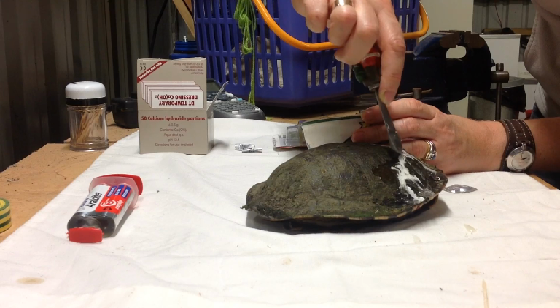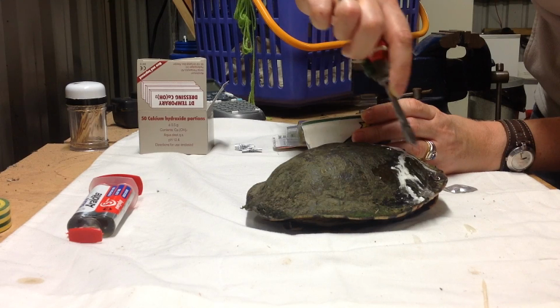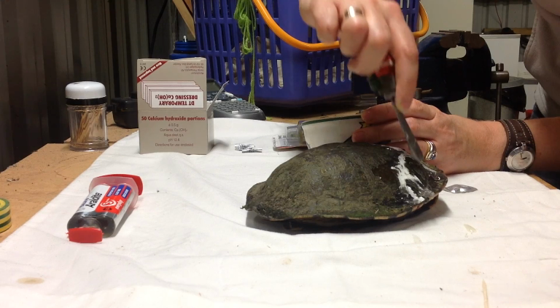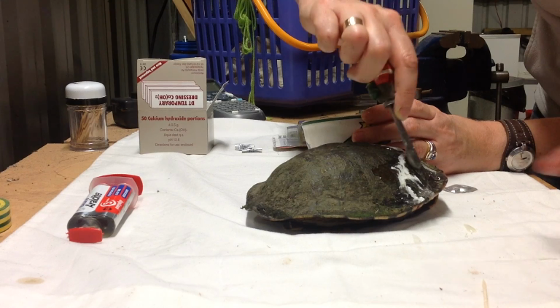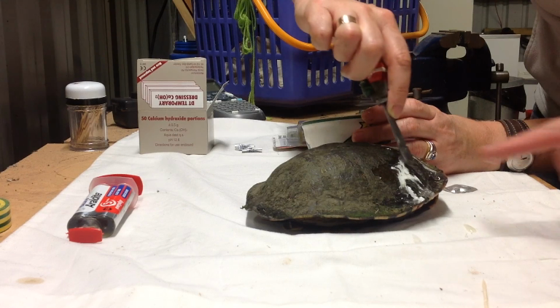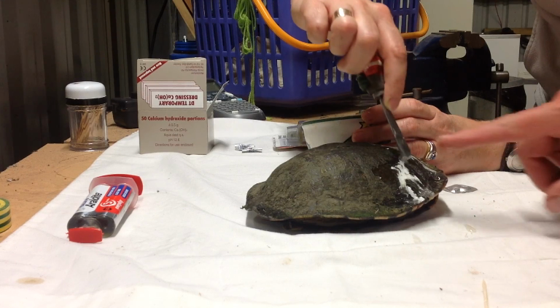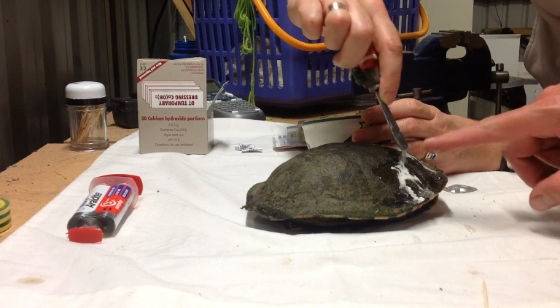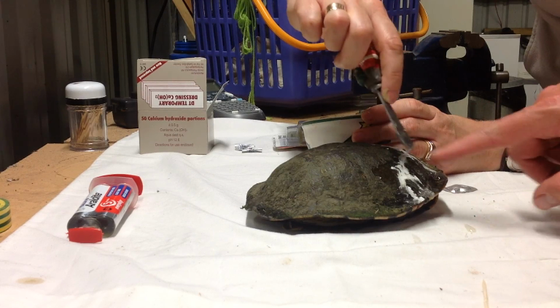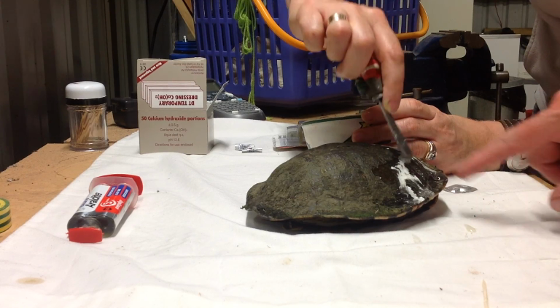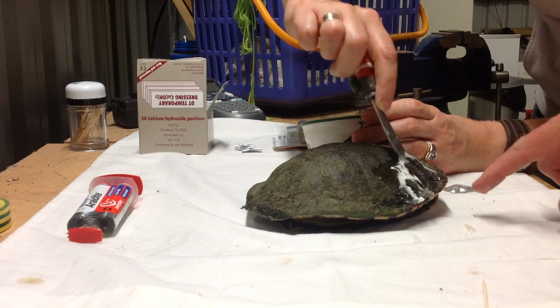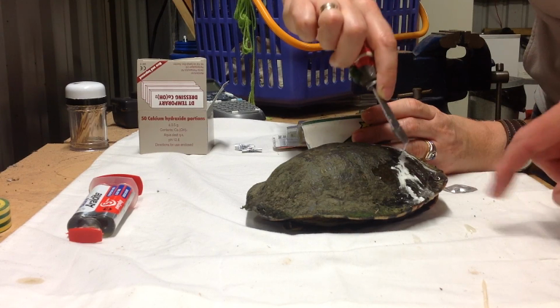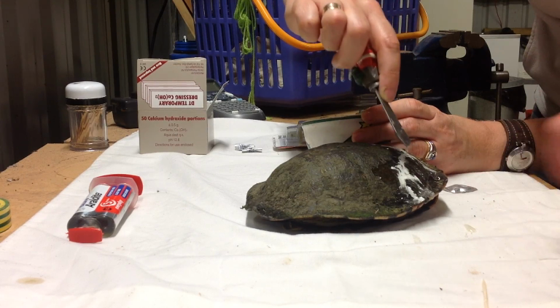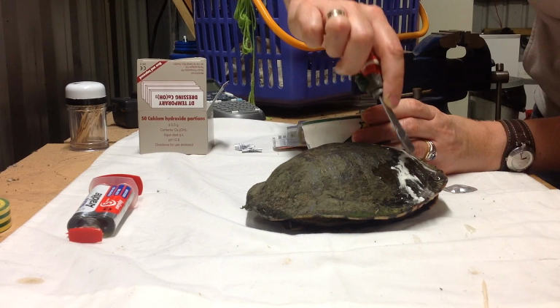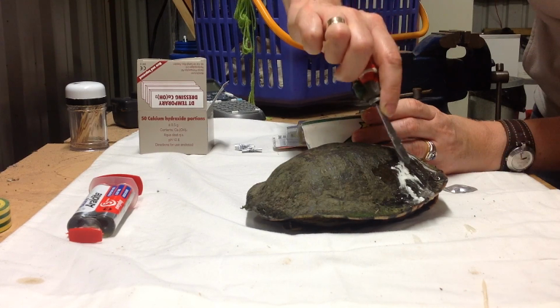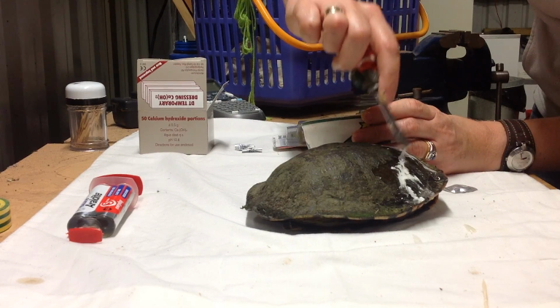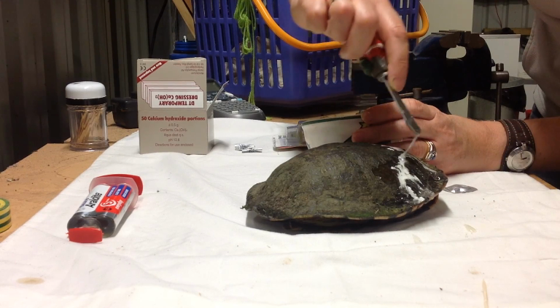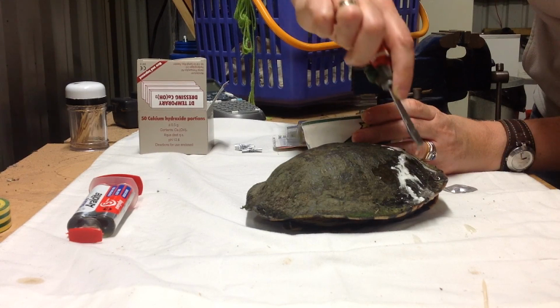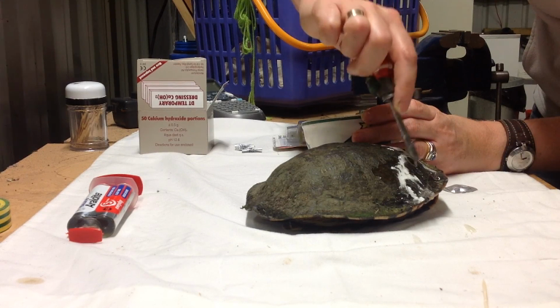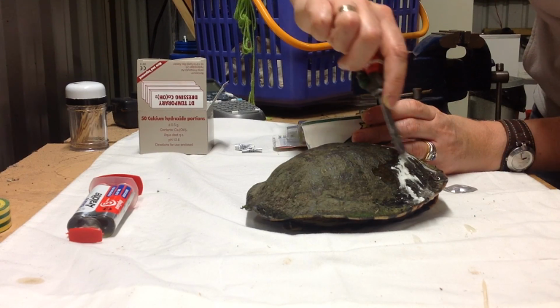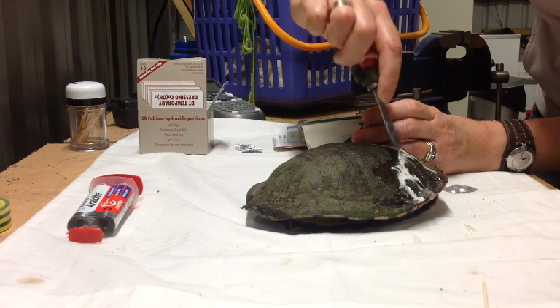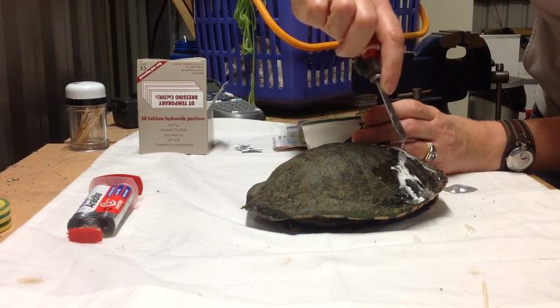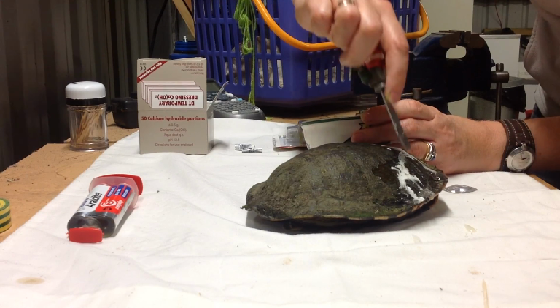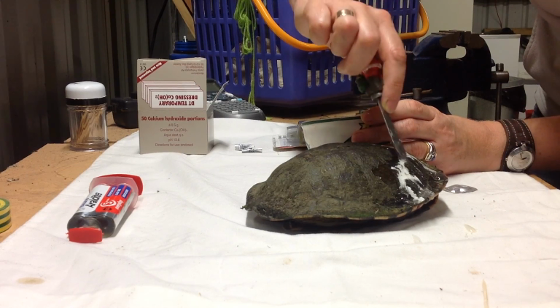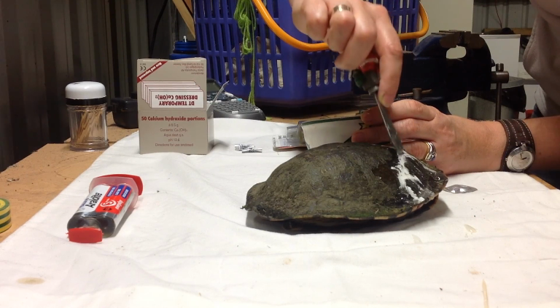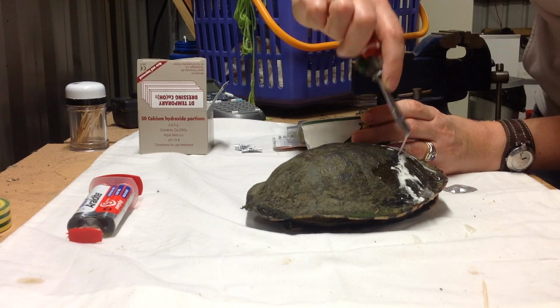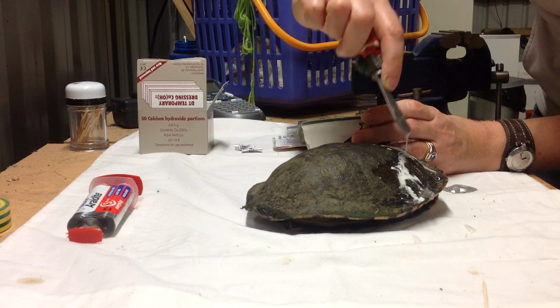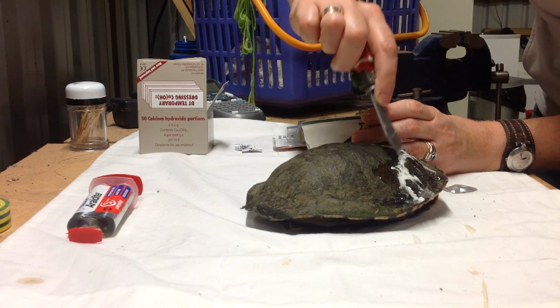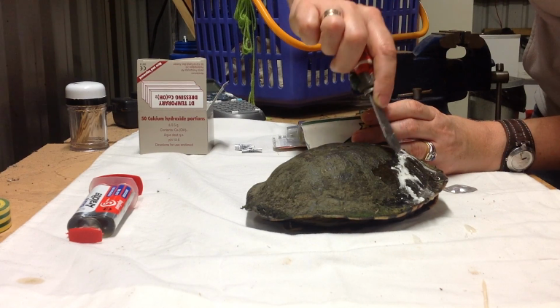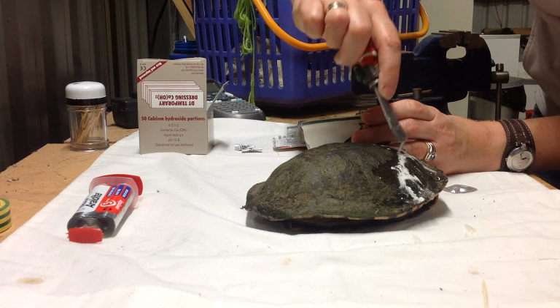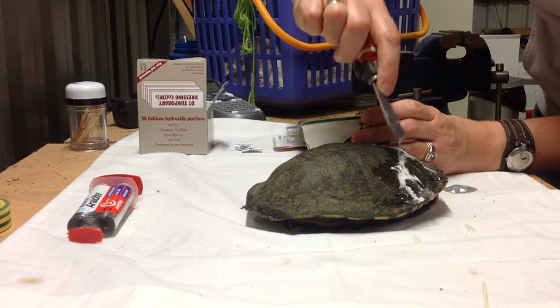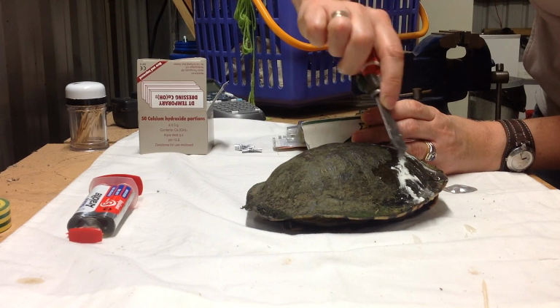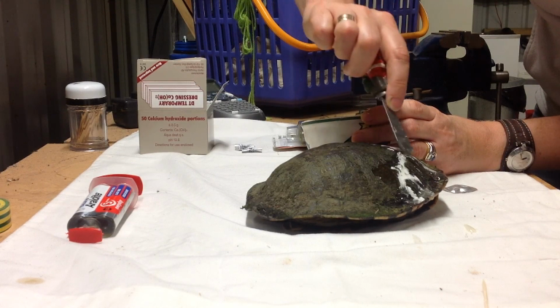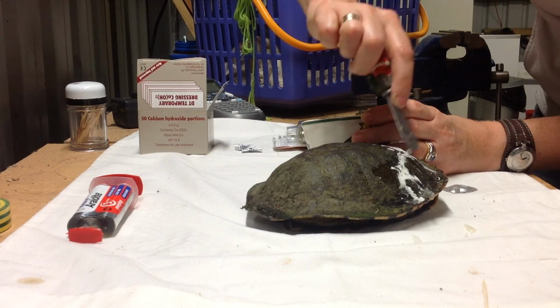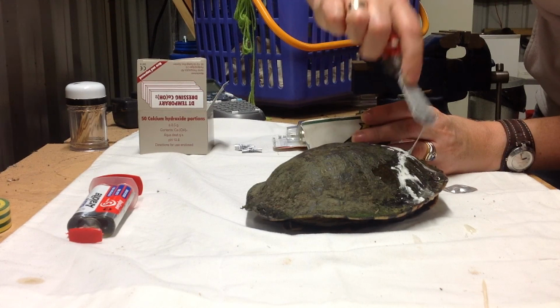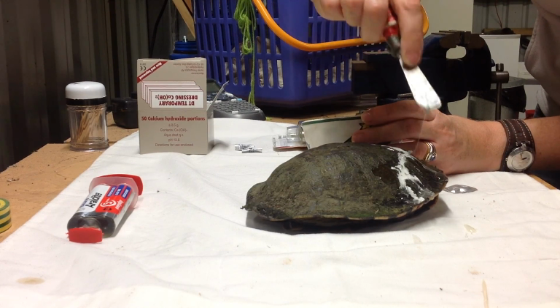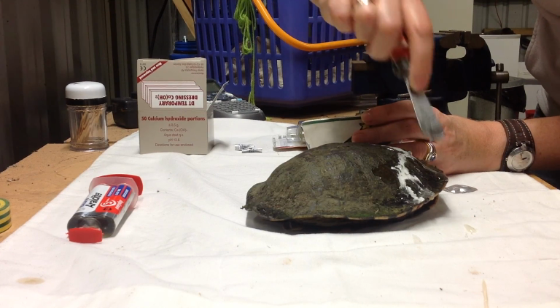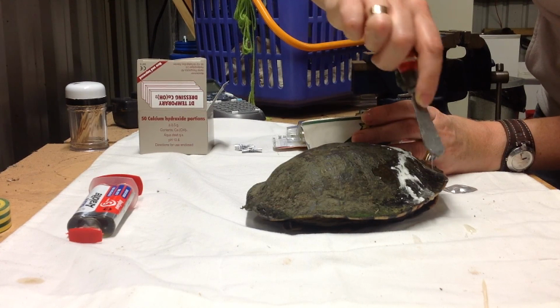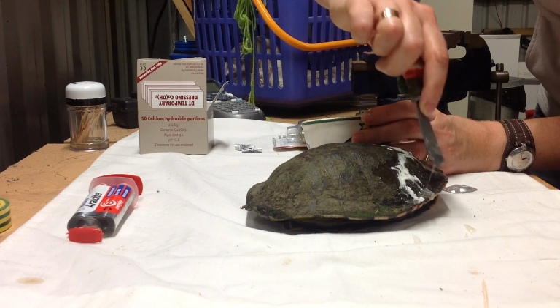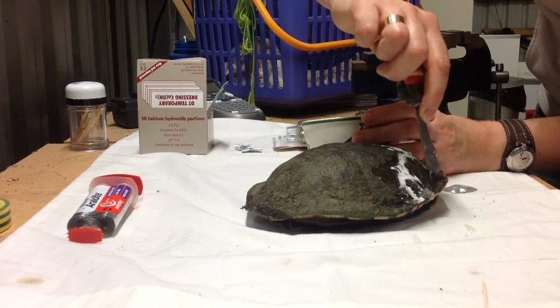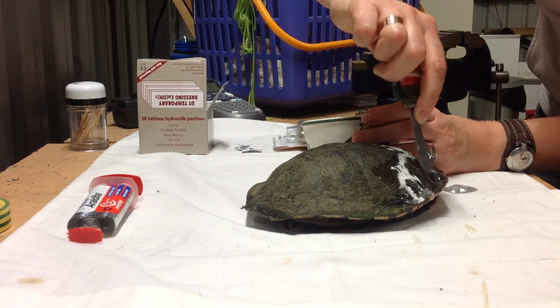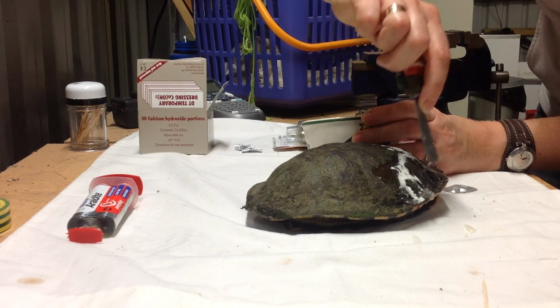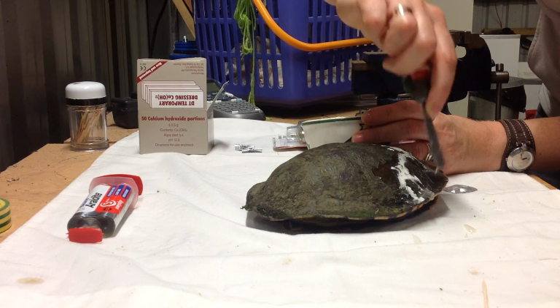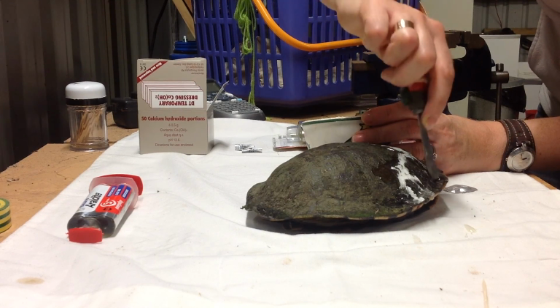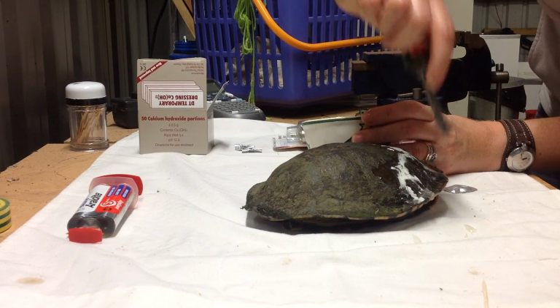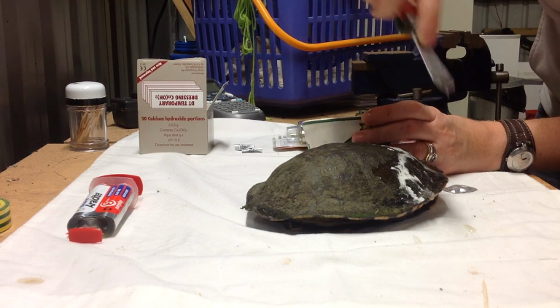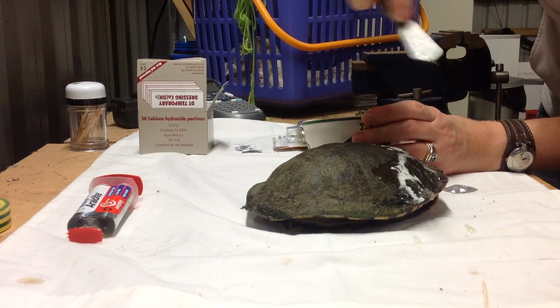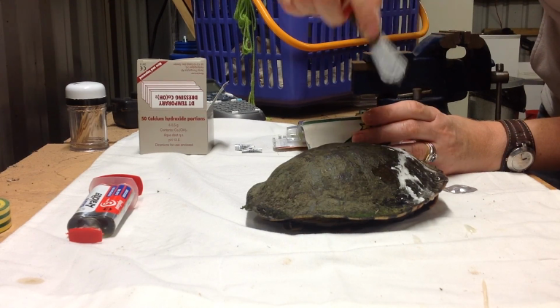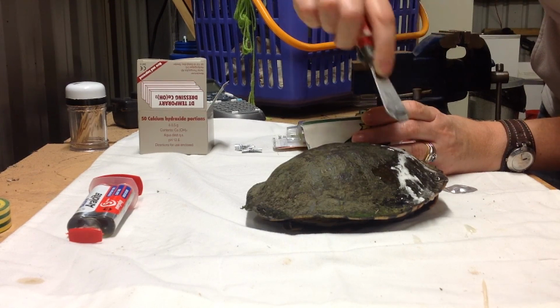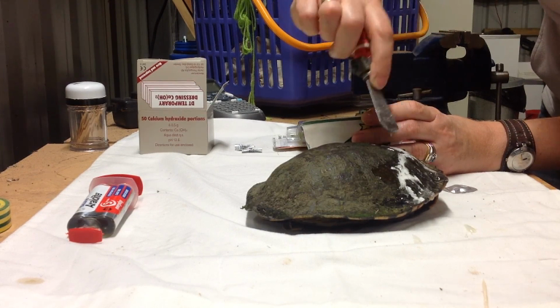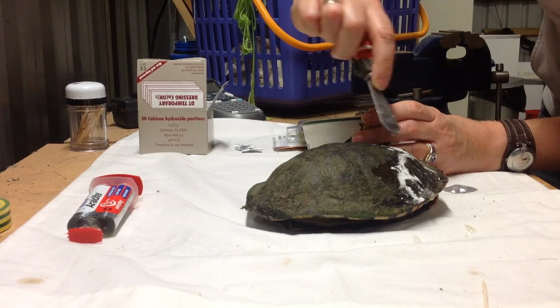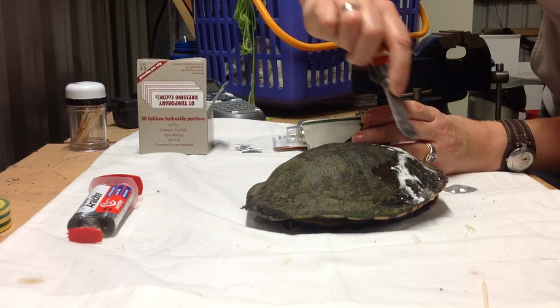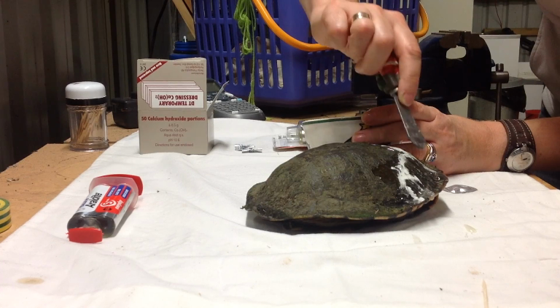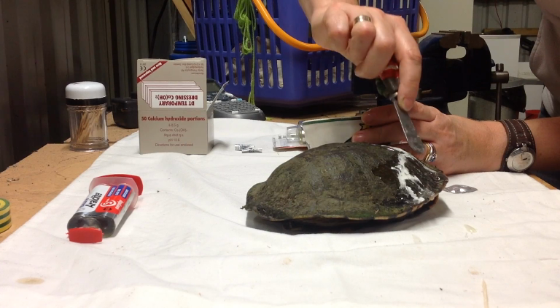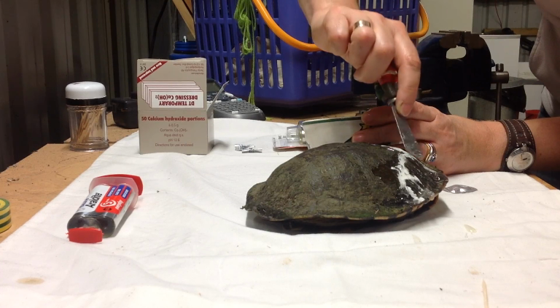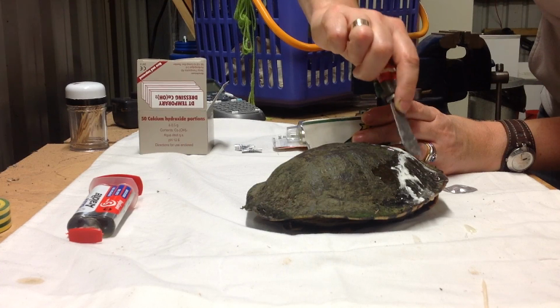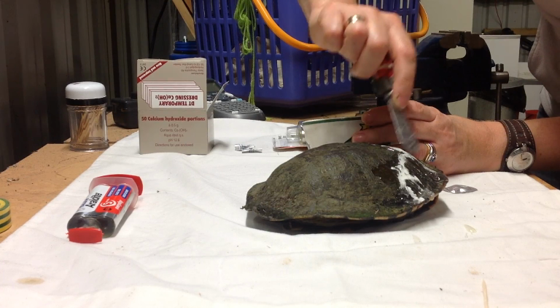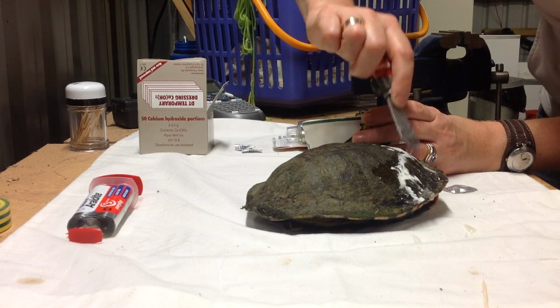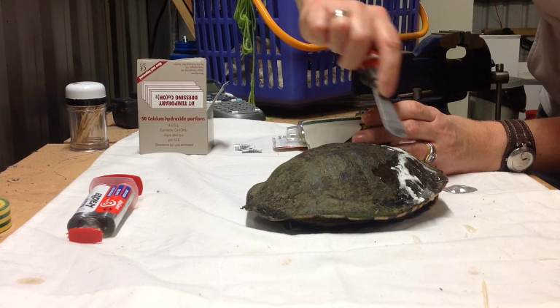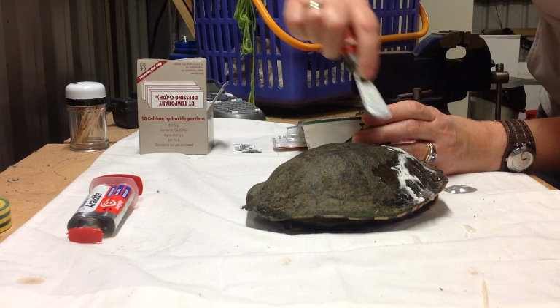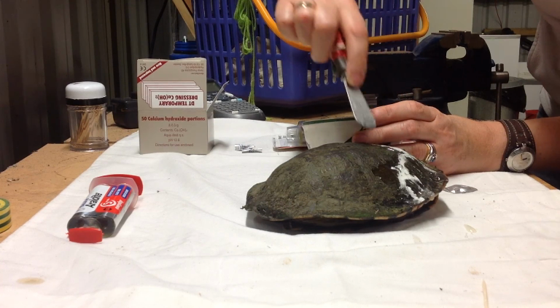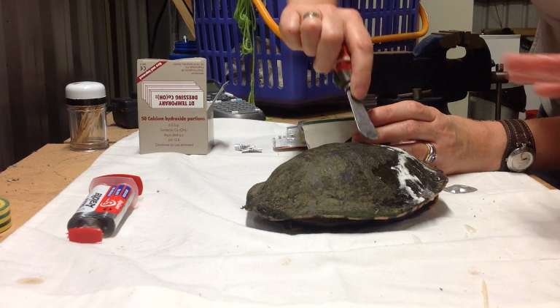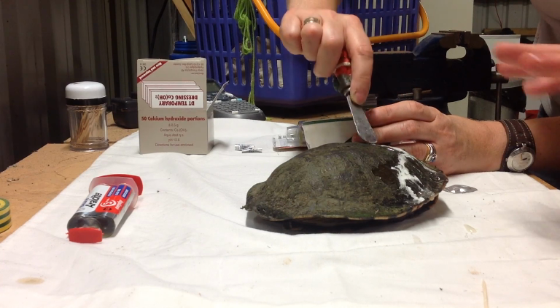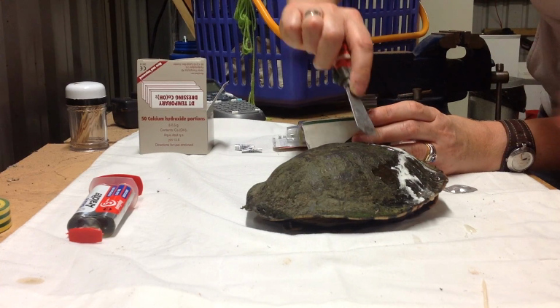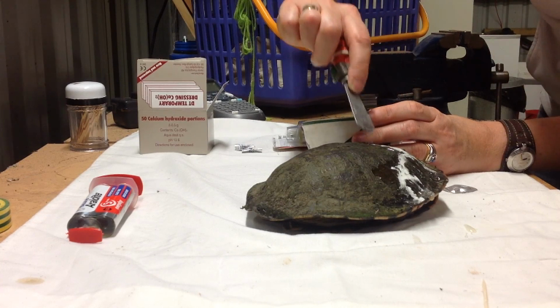Just right there. Once this is dried off, we'll have a look at the bridge and we'll carry on.